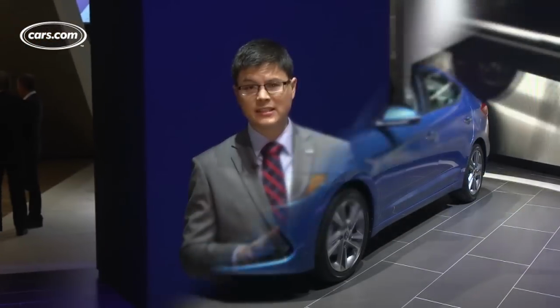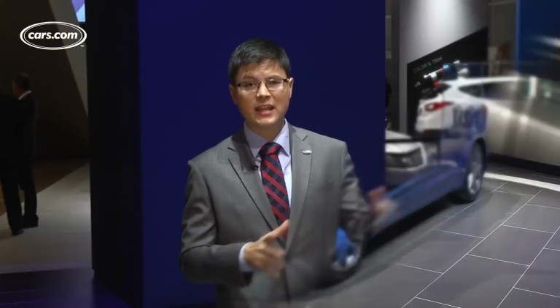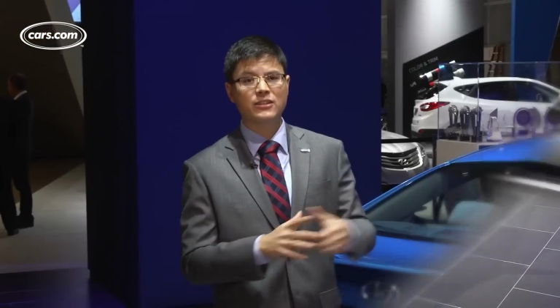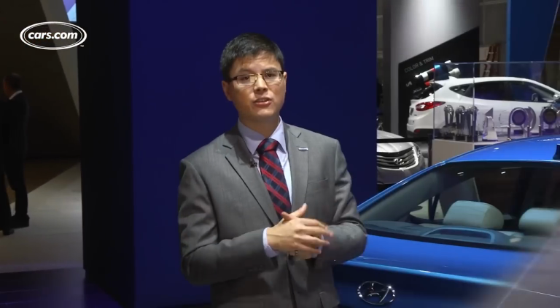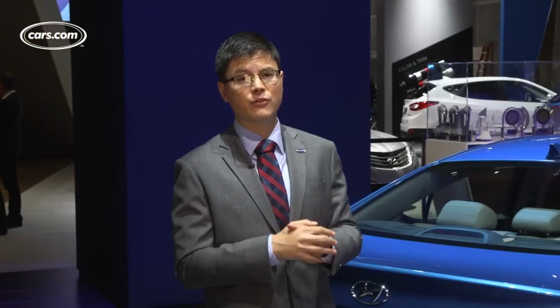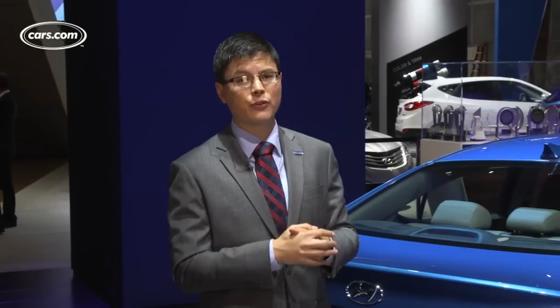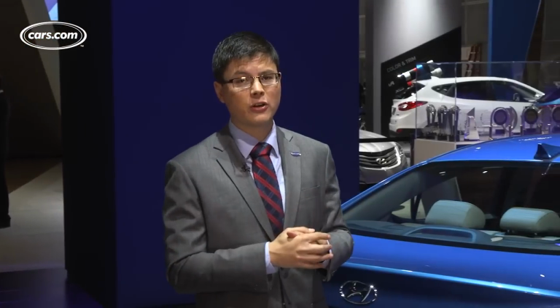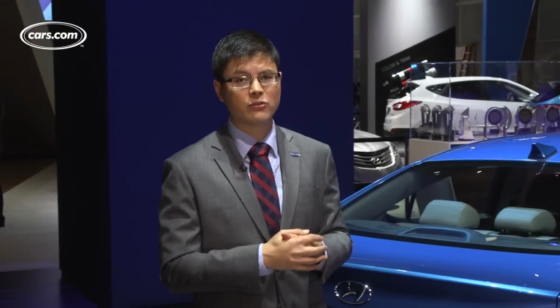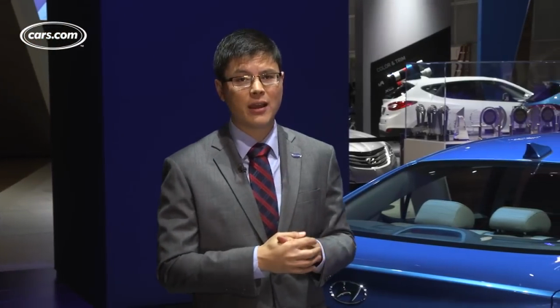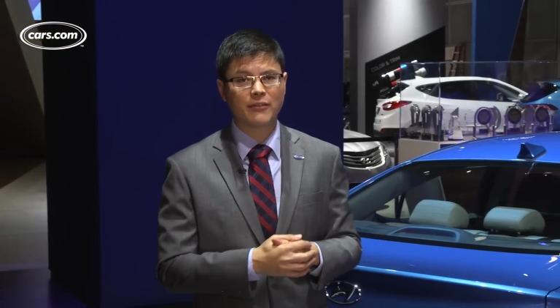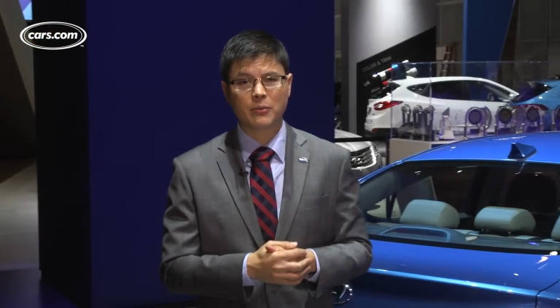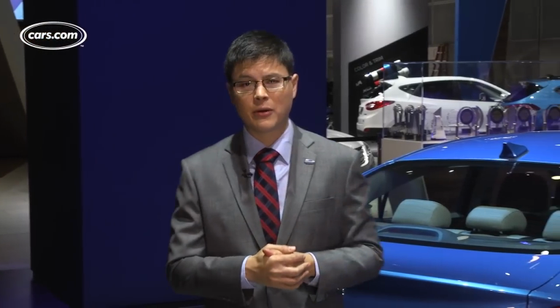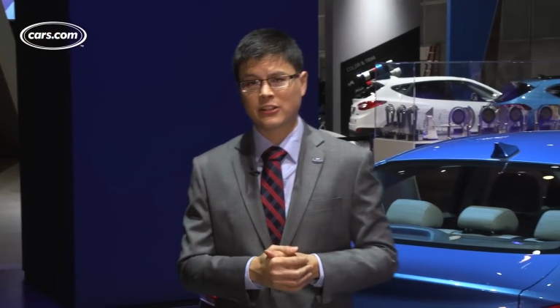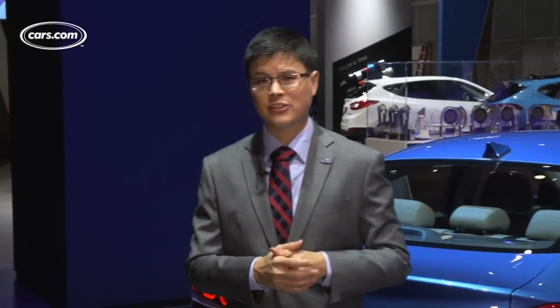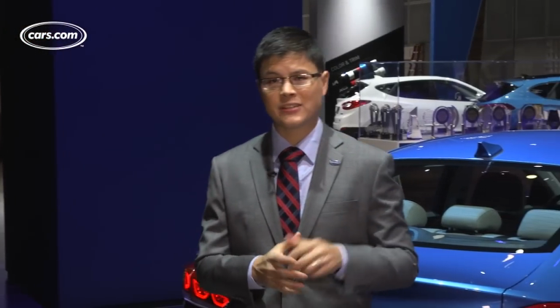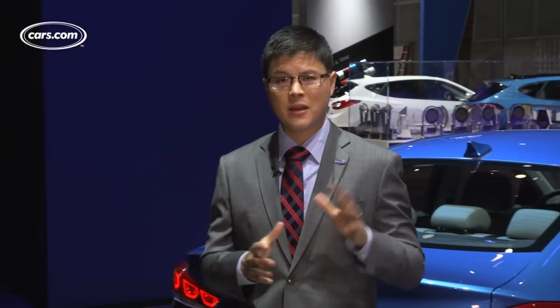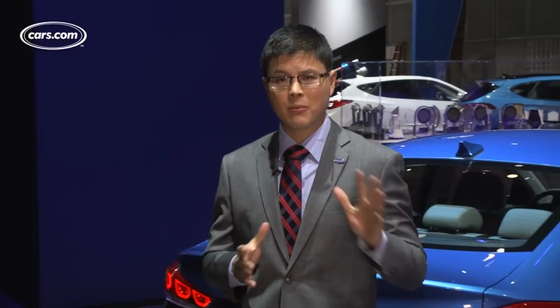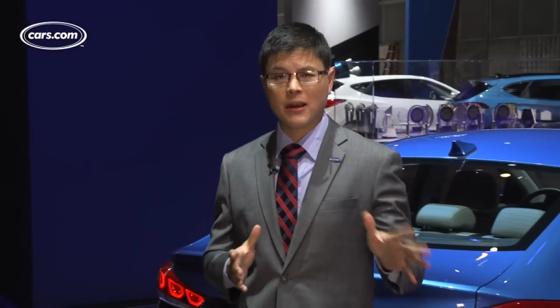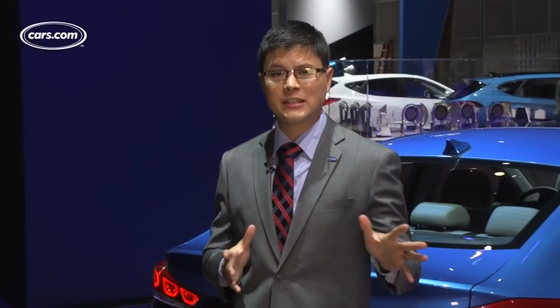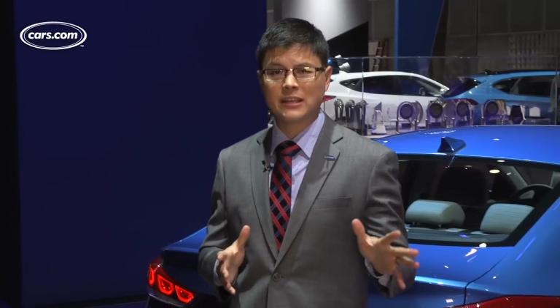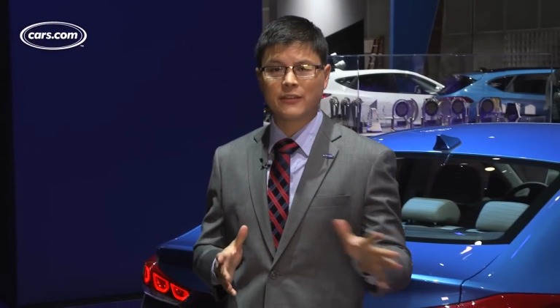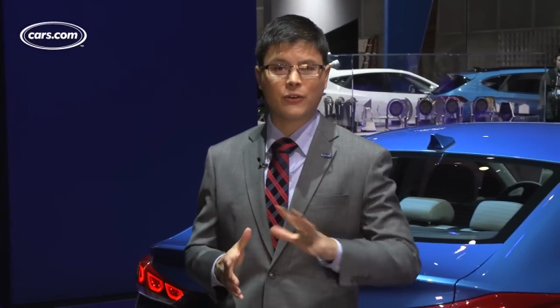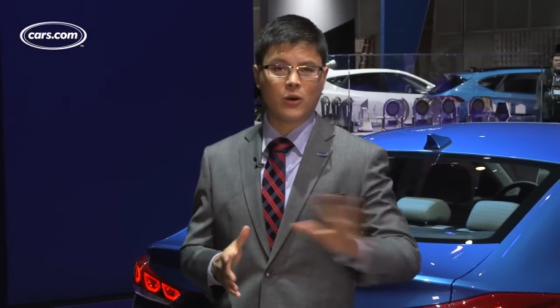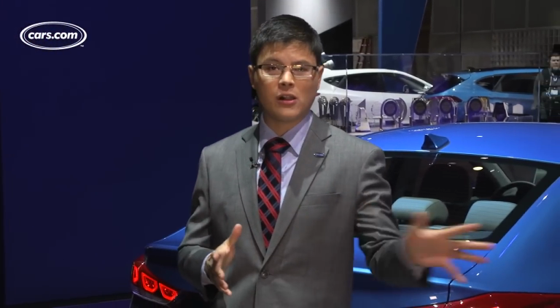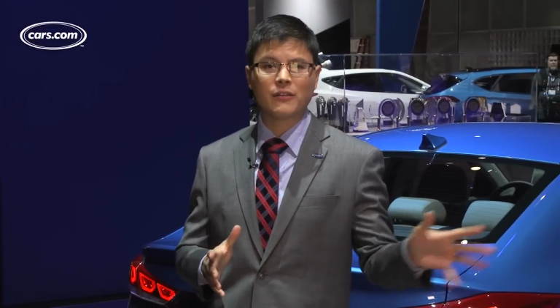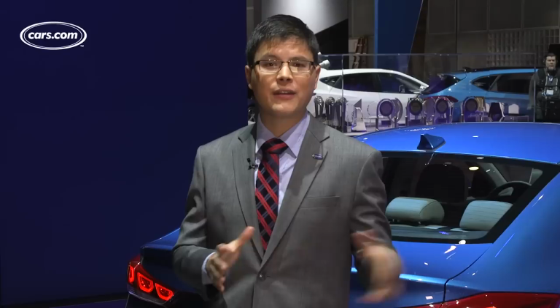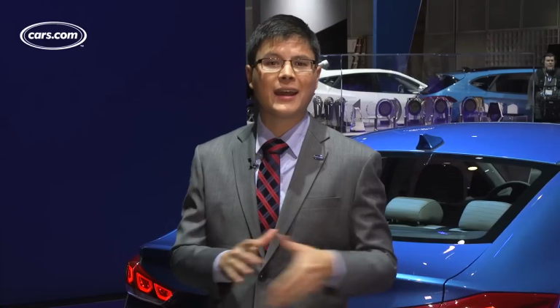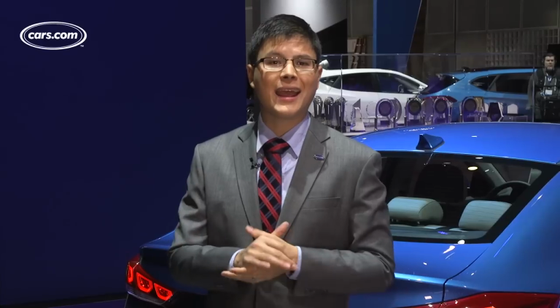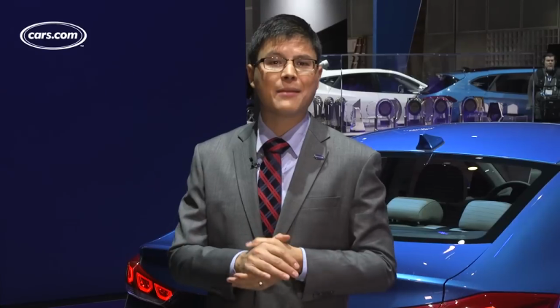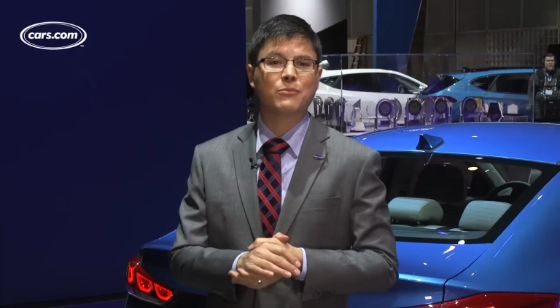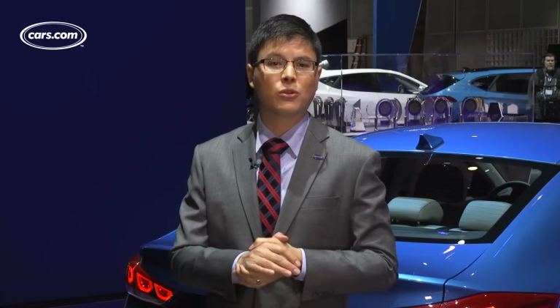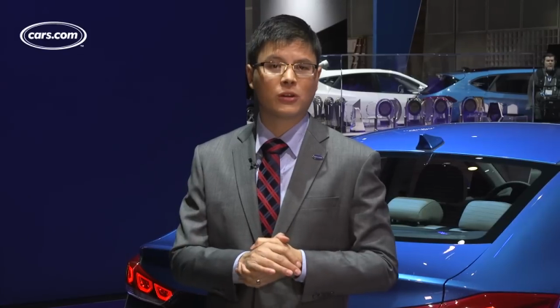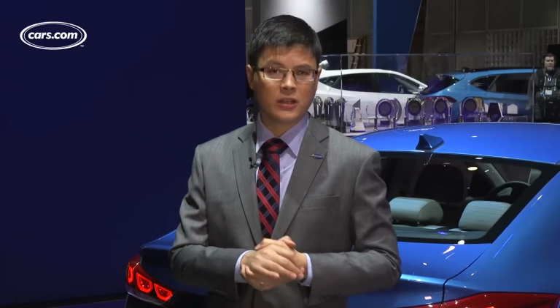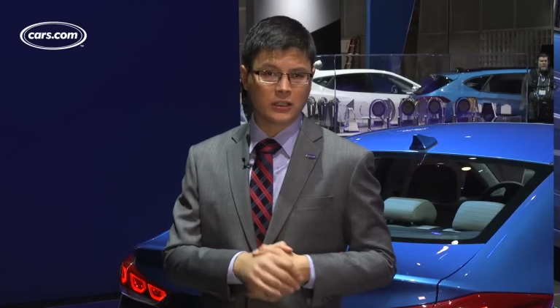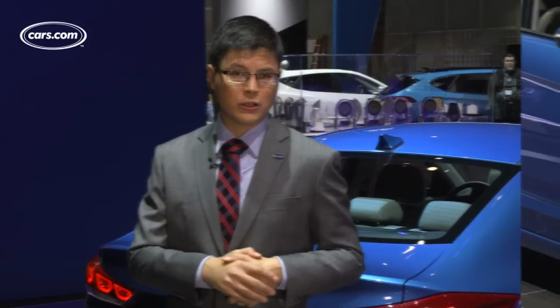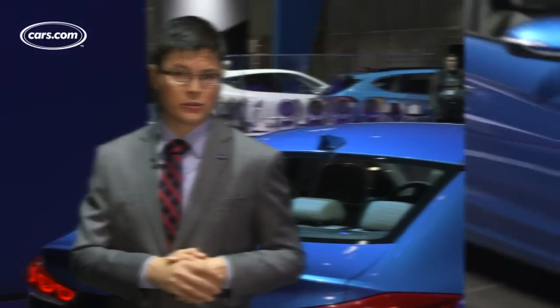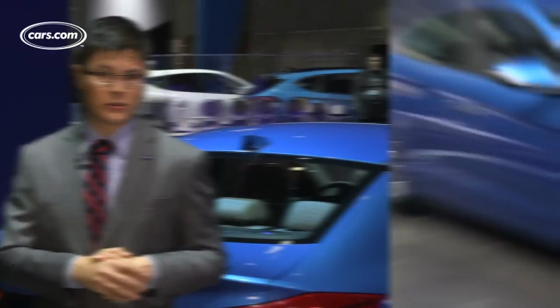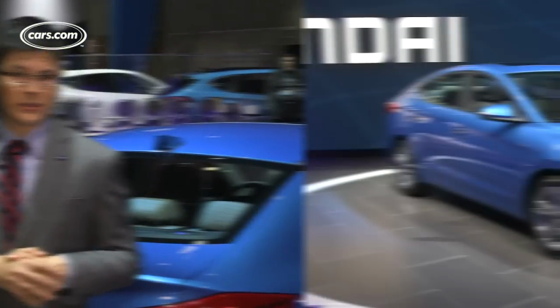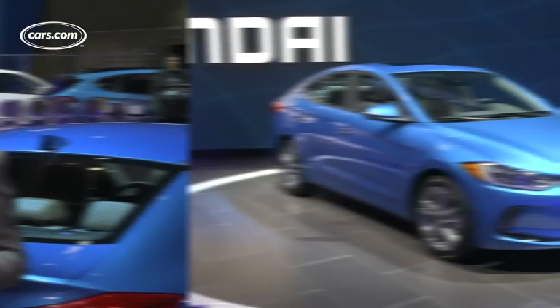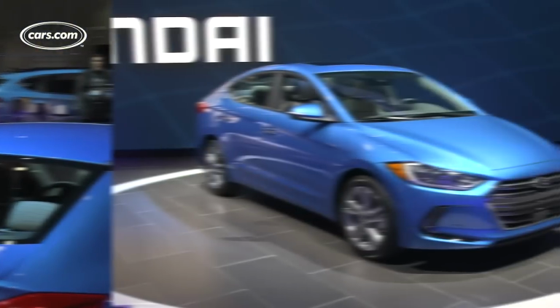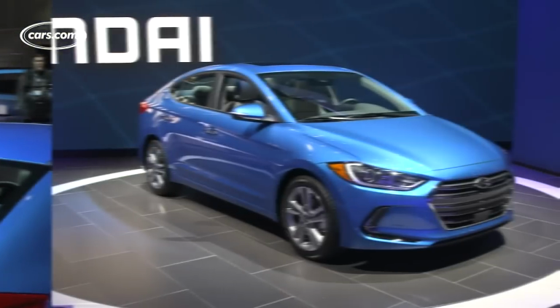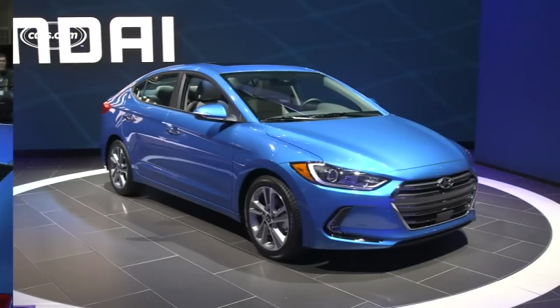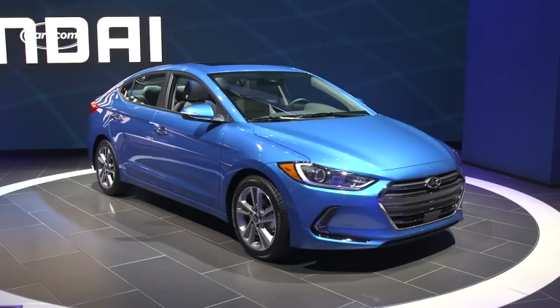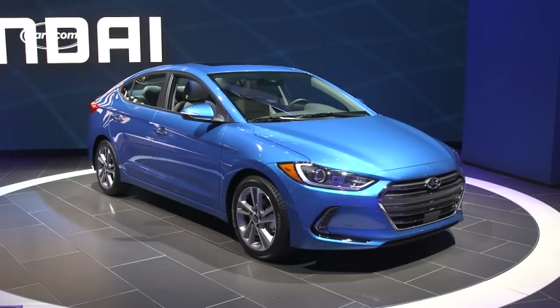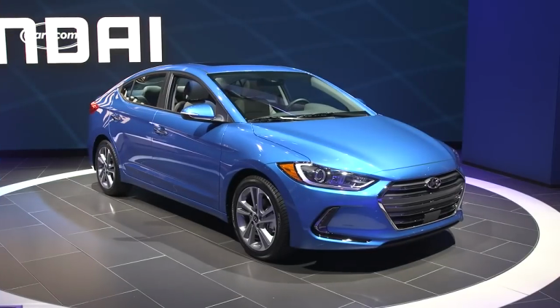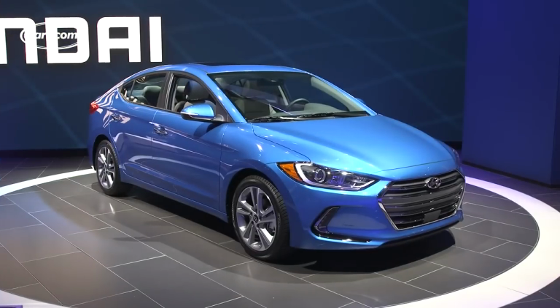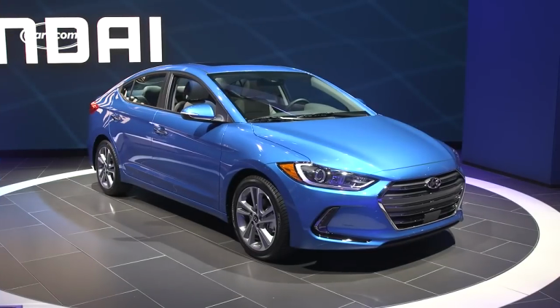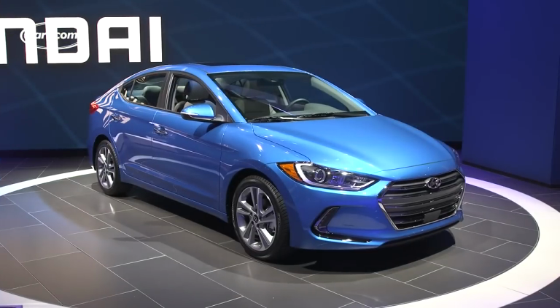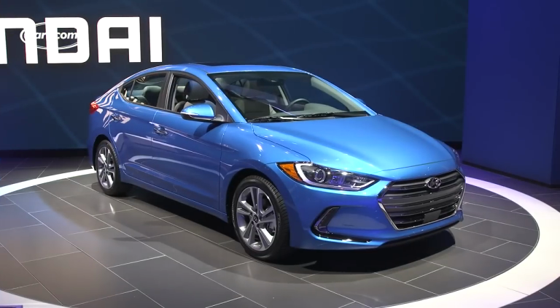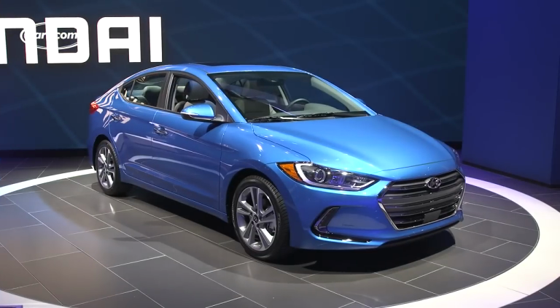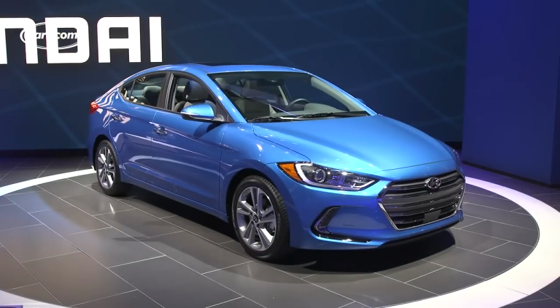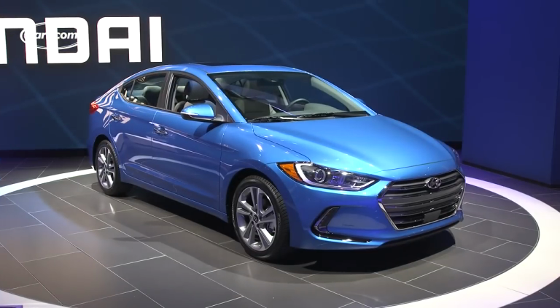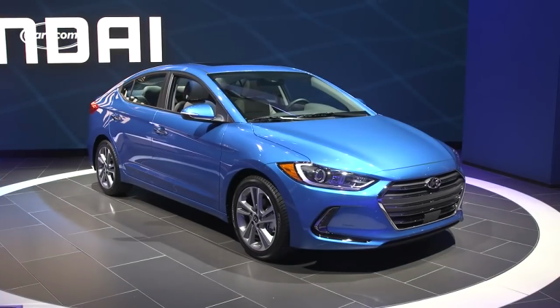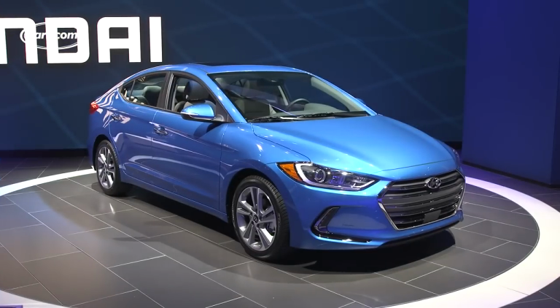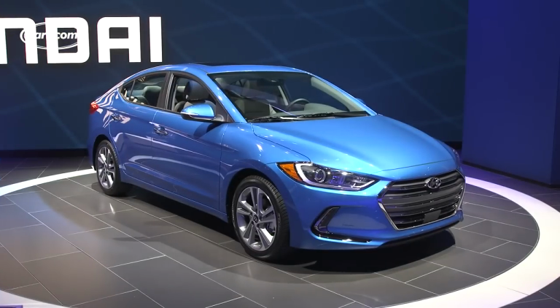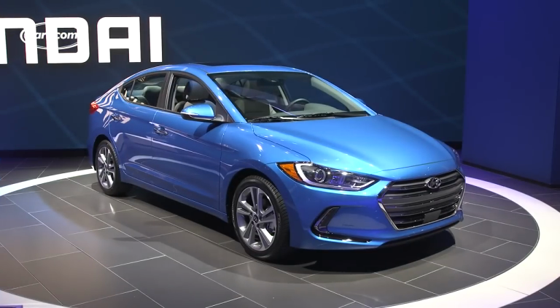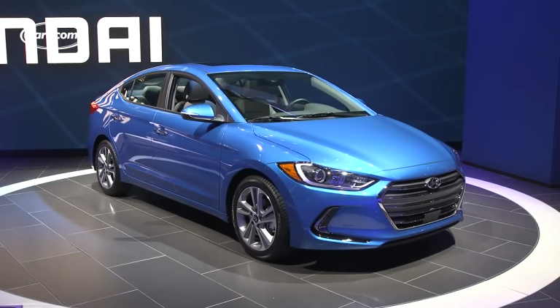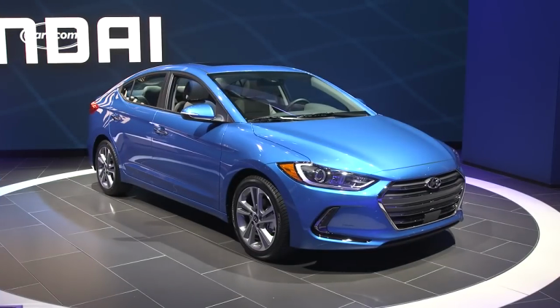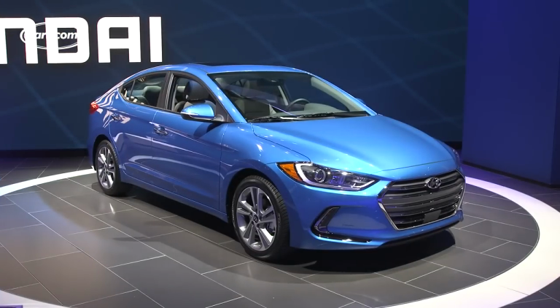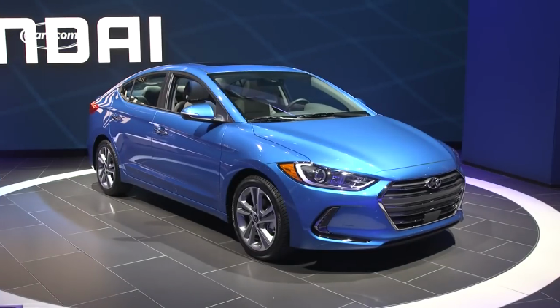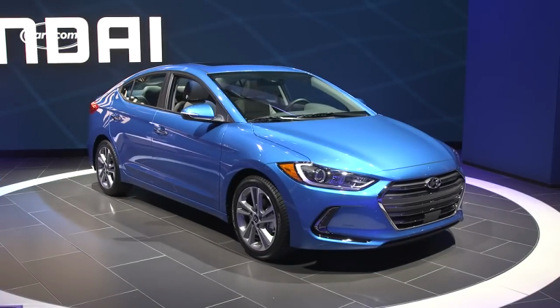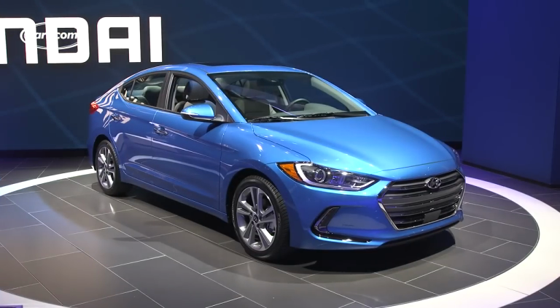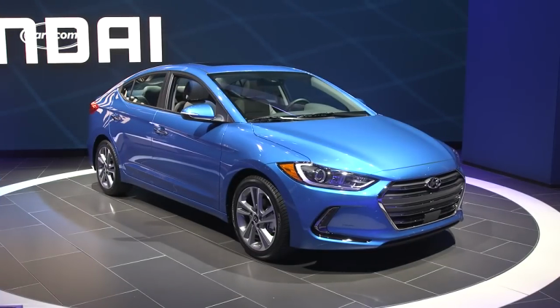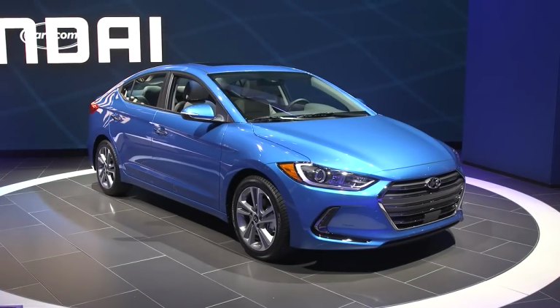Stay tuned for our driving impressions, pricing info, and all of that and more, closer to the Elantra's on-sale date in early to mid-2016.